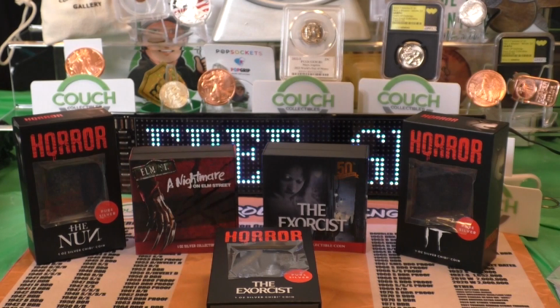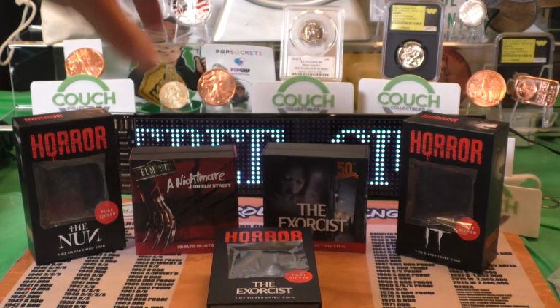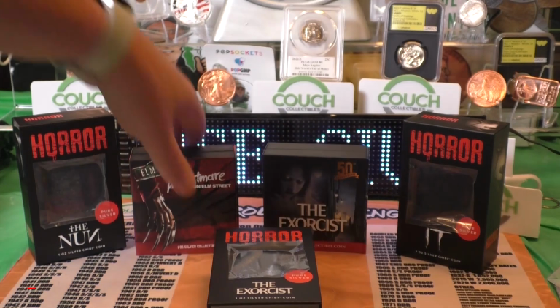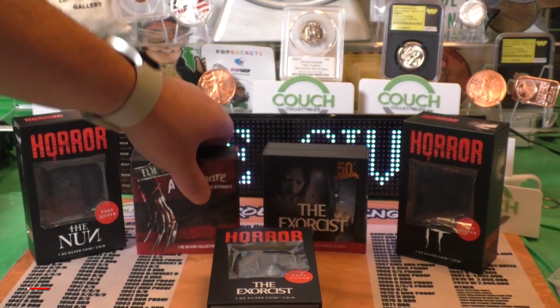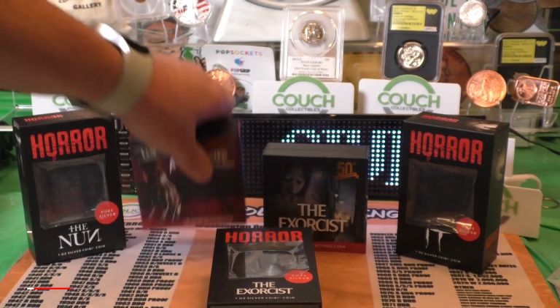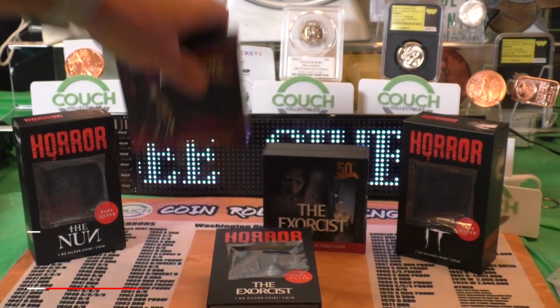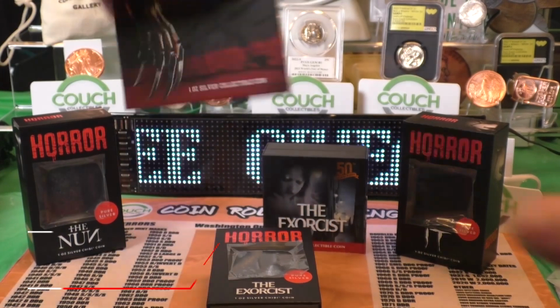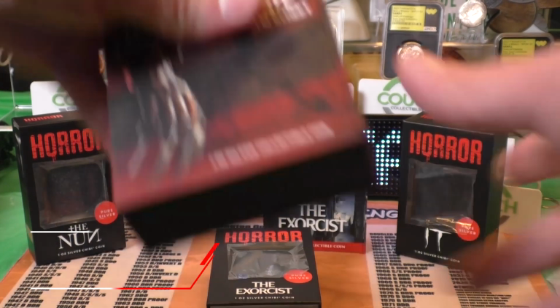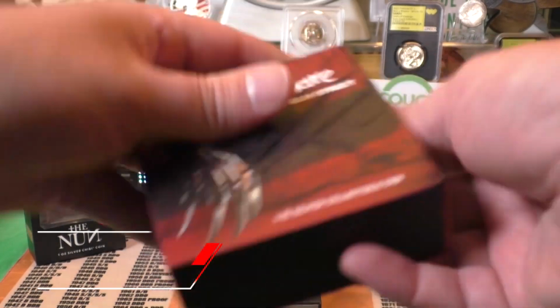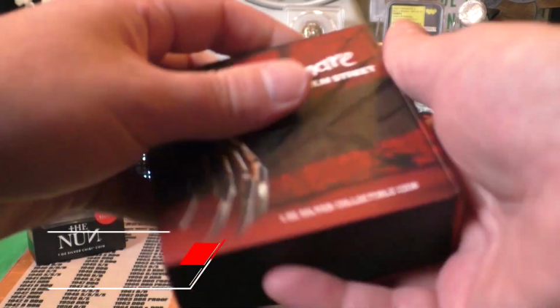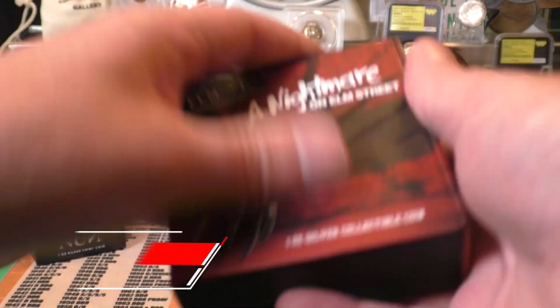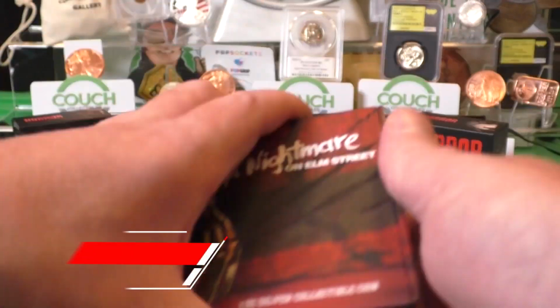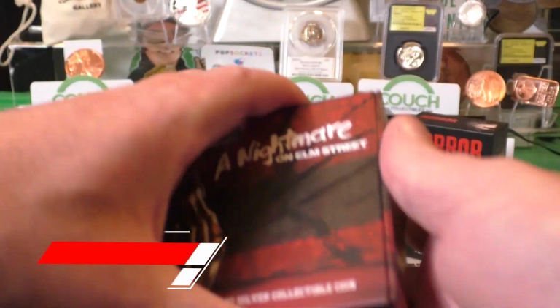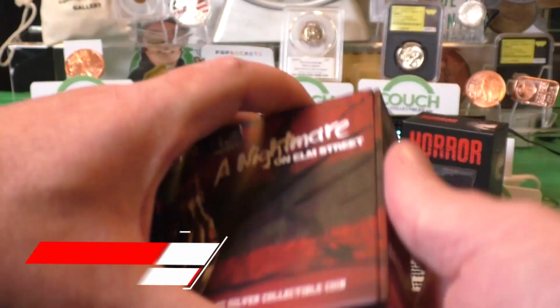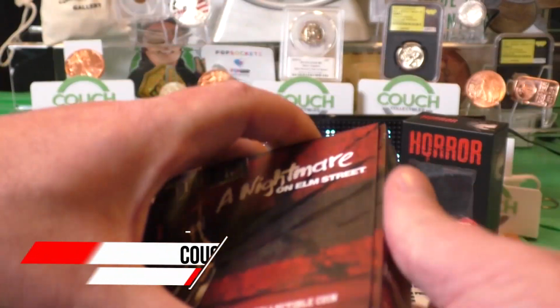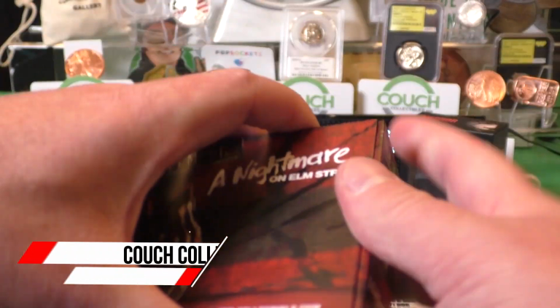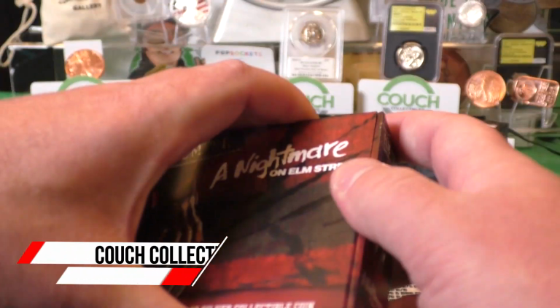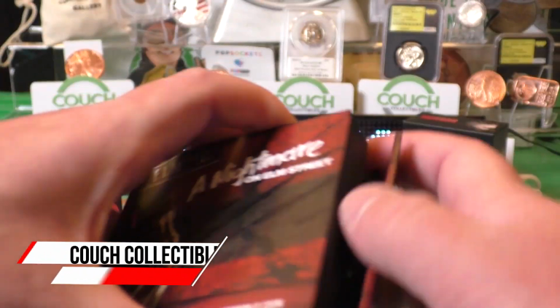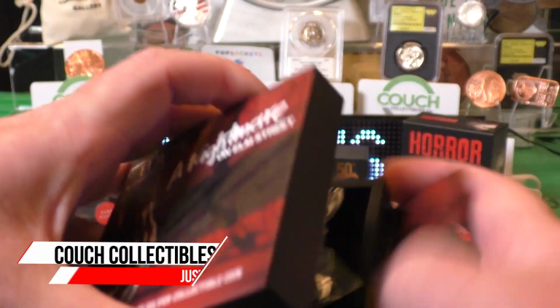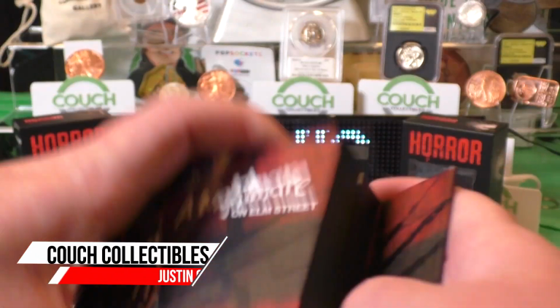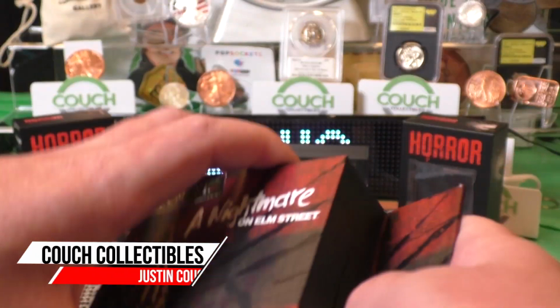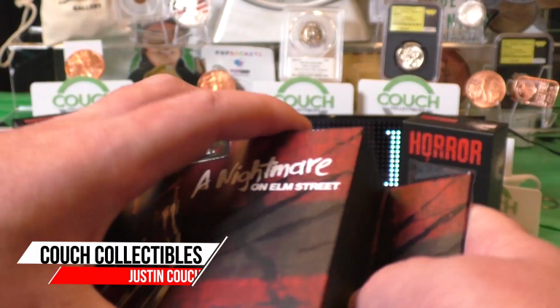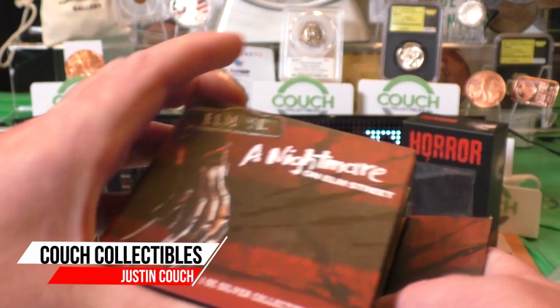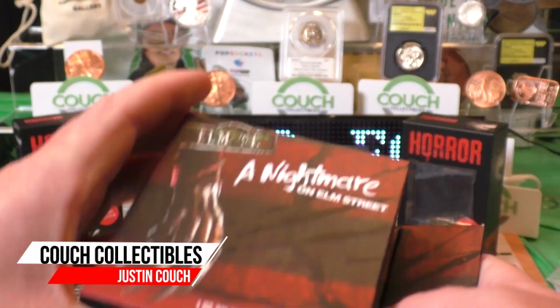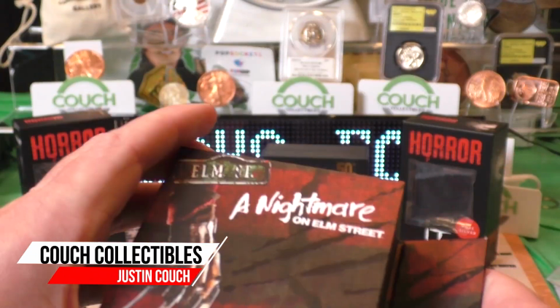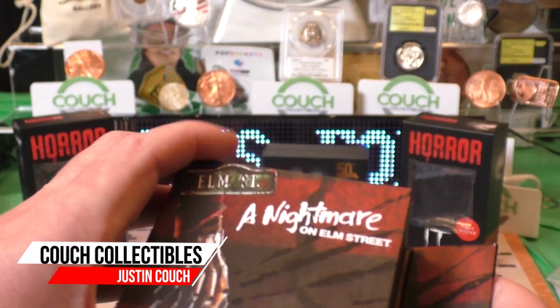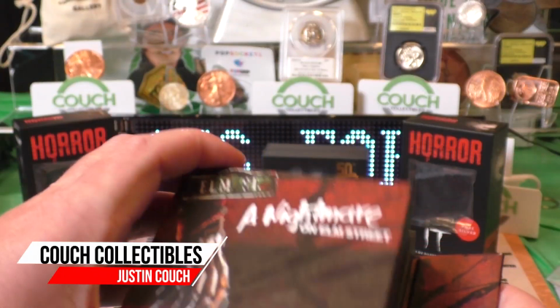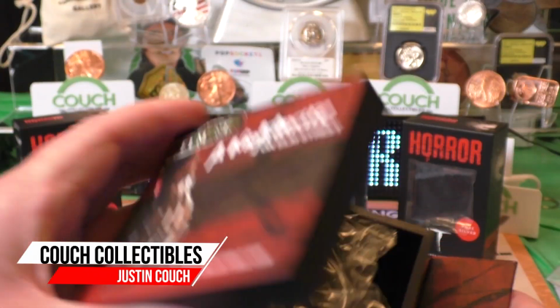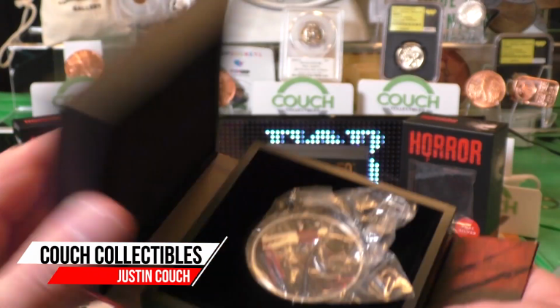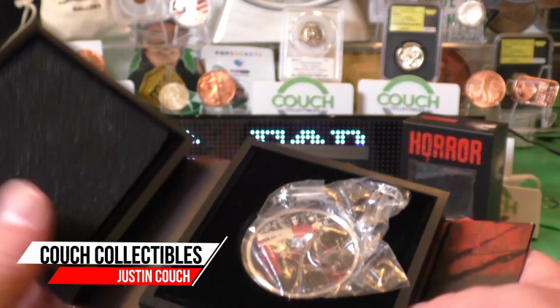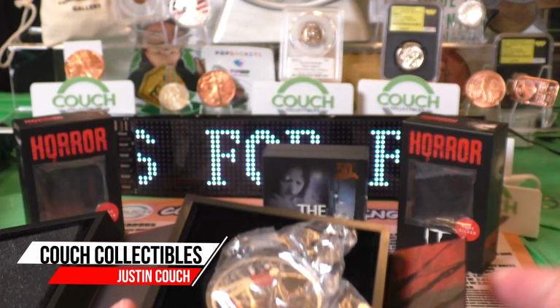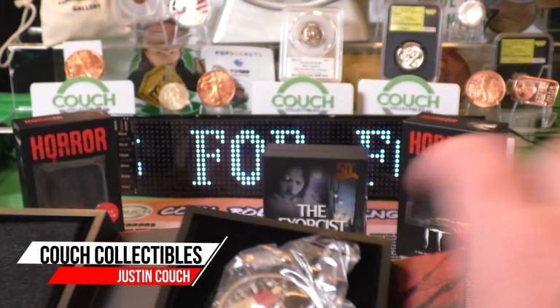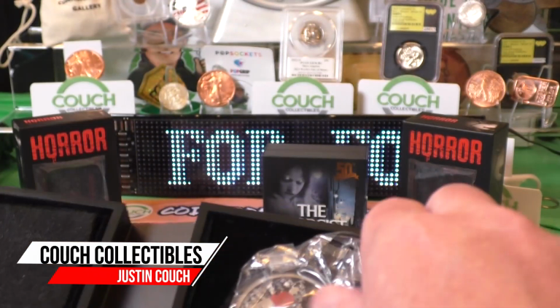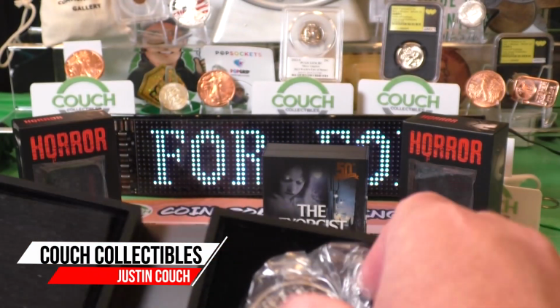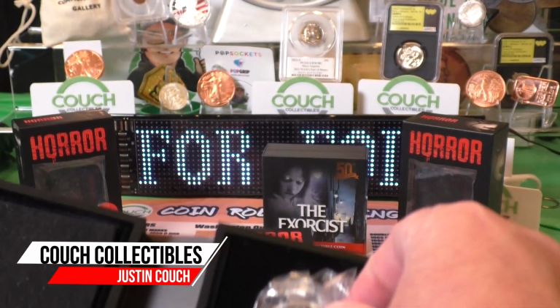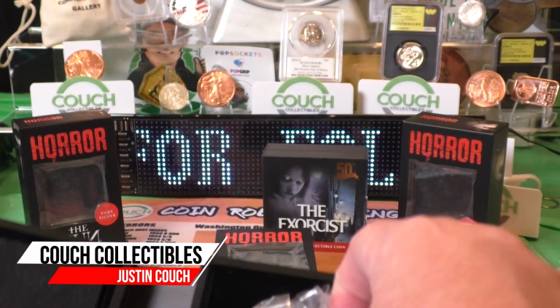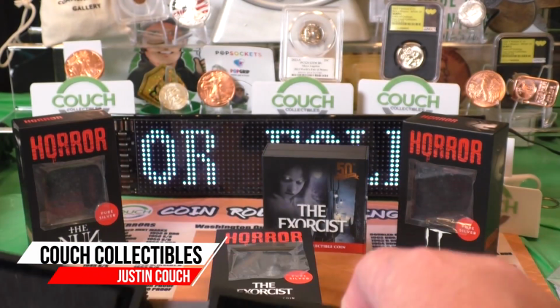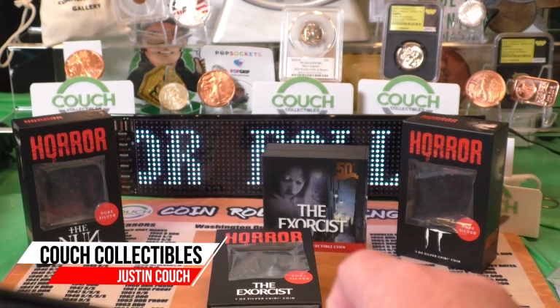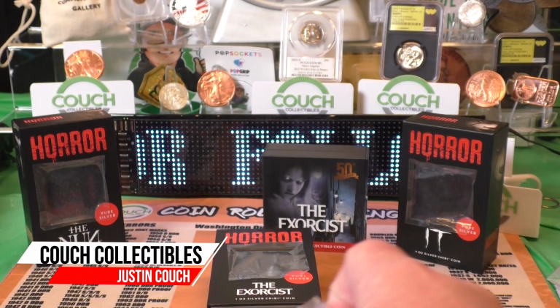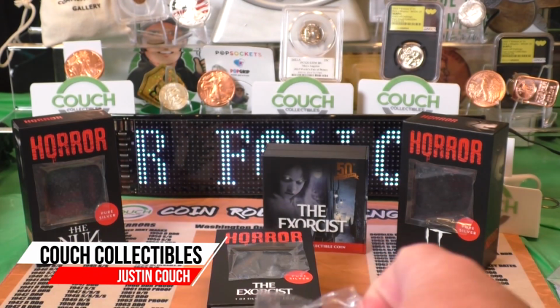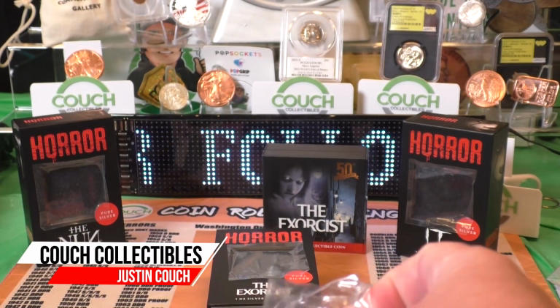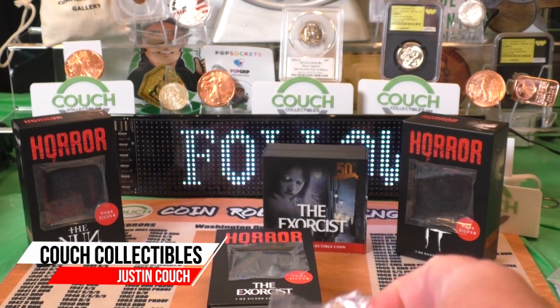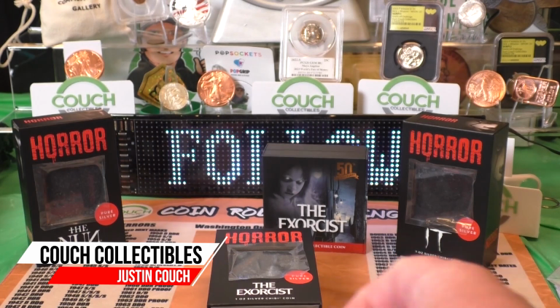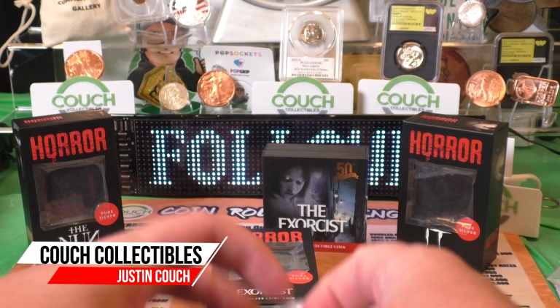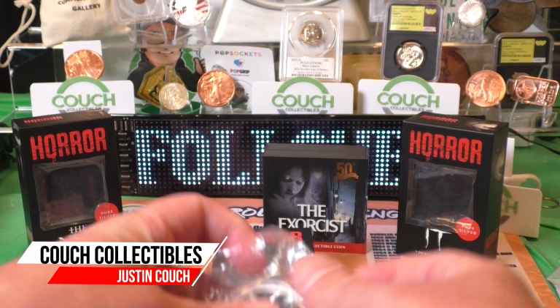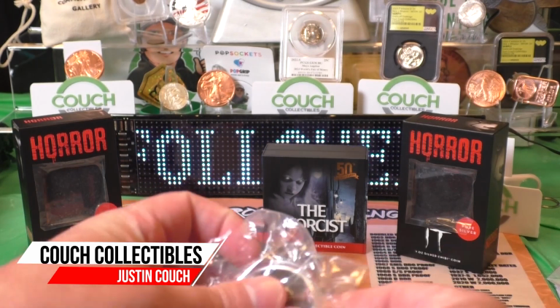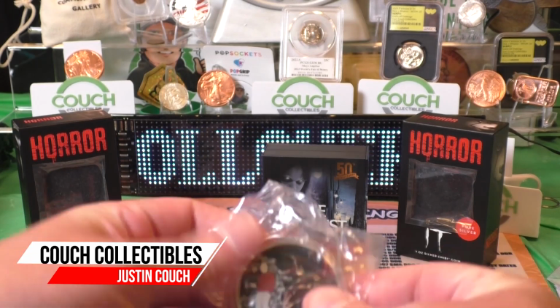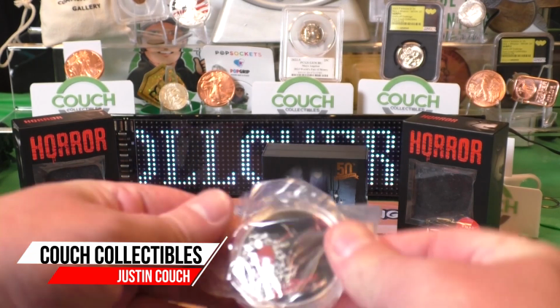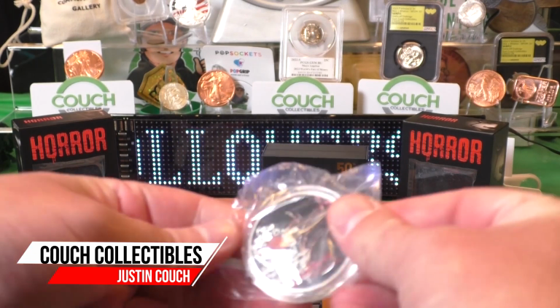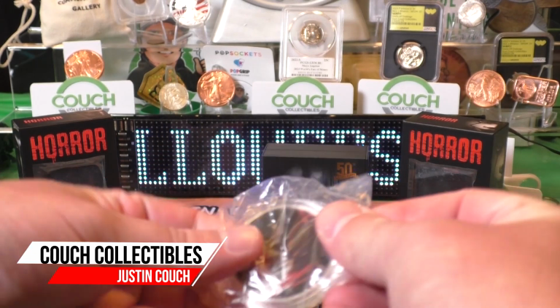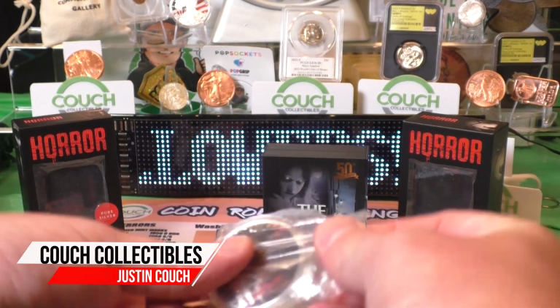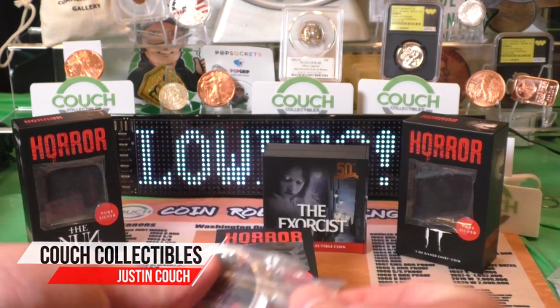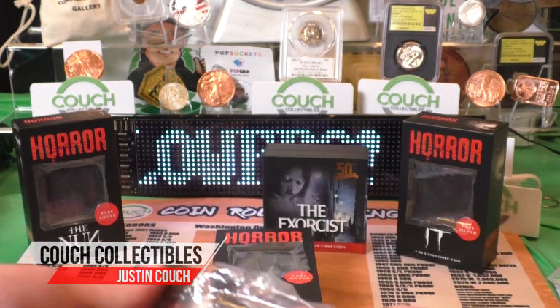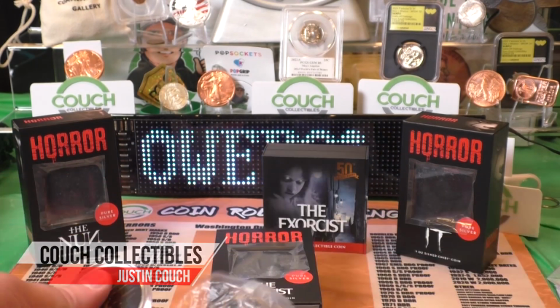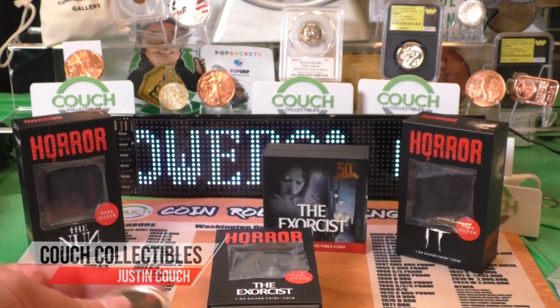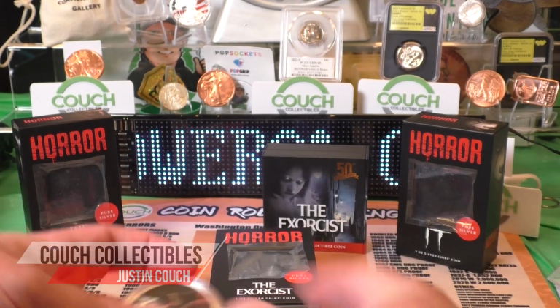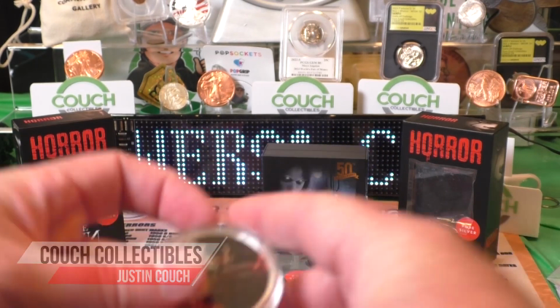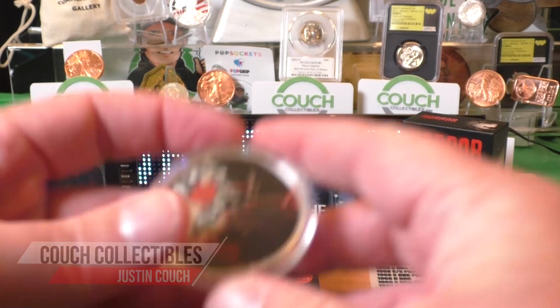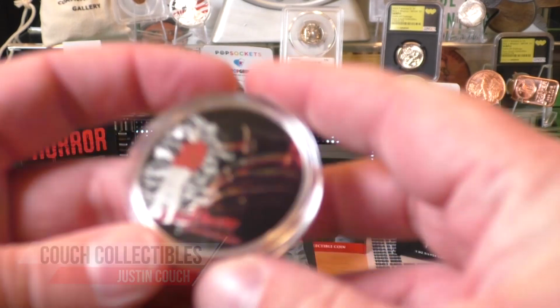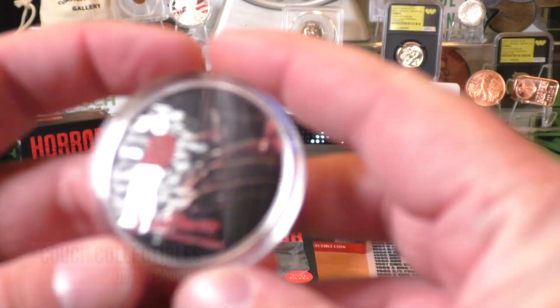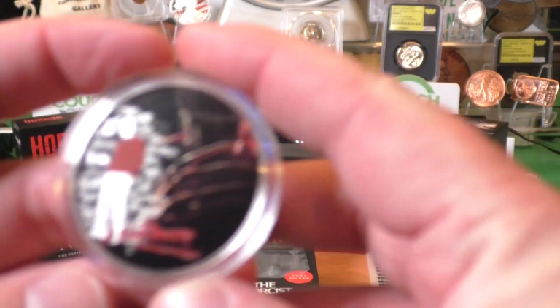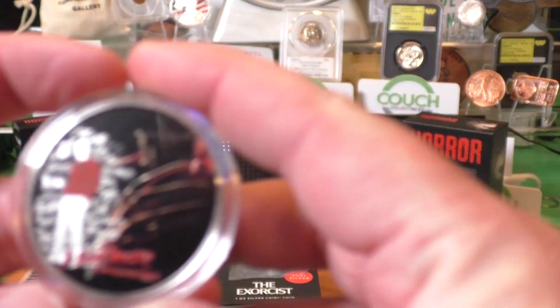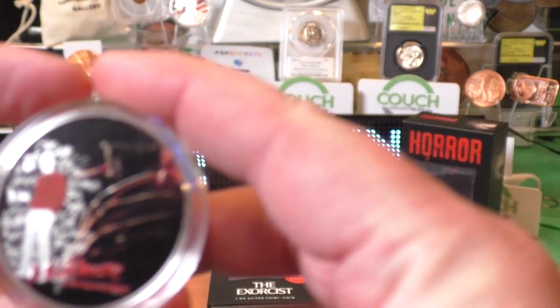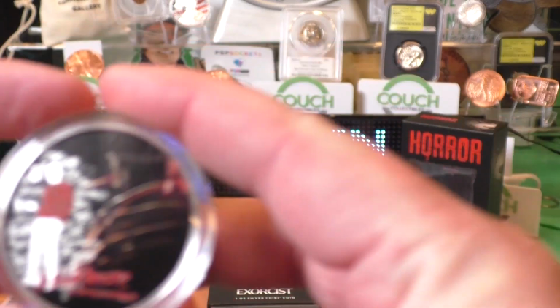So you want to invest in some silver this Halloween? Well, guess what we got? We got pure 999 fine silver. Check this out.